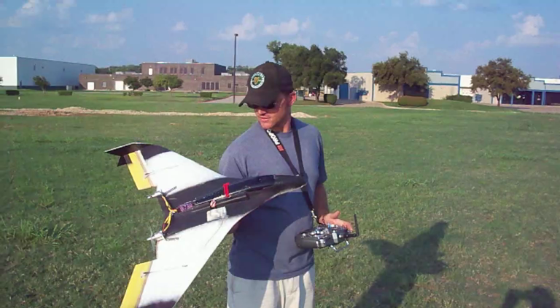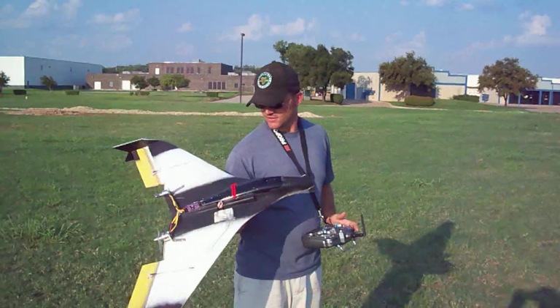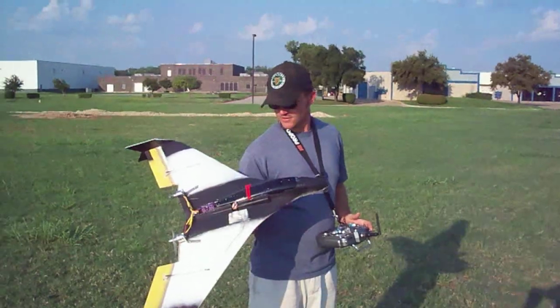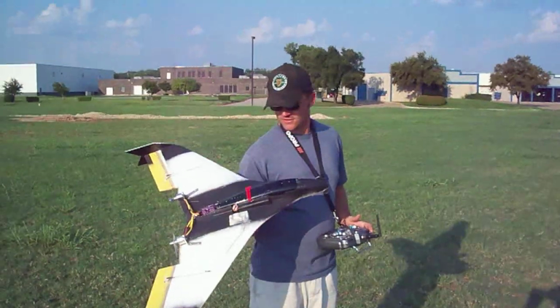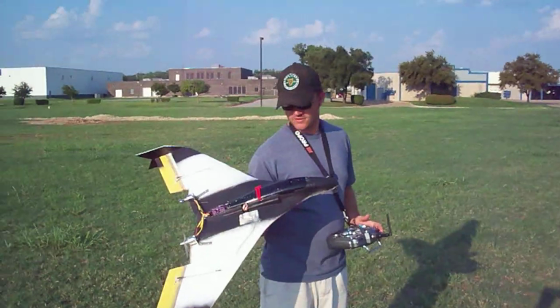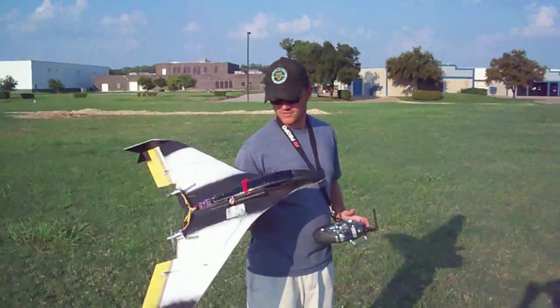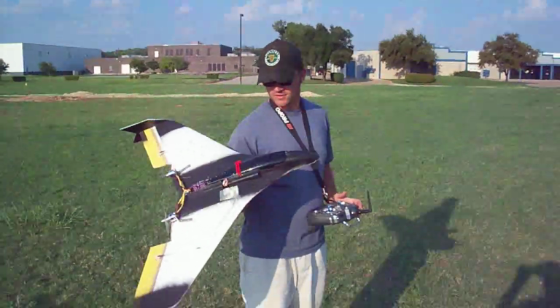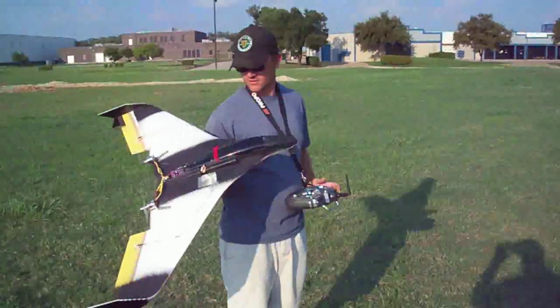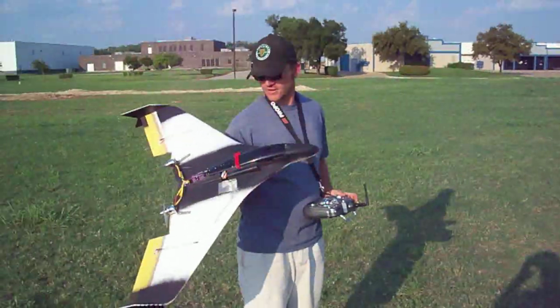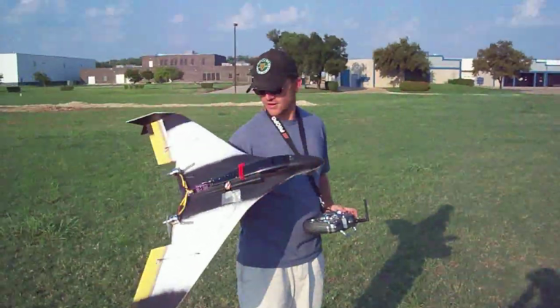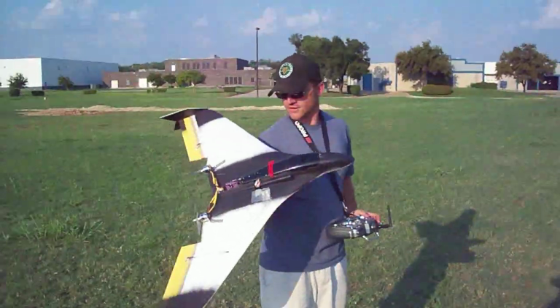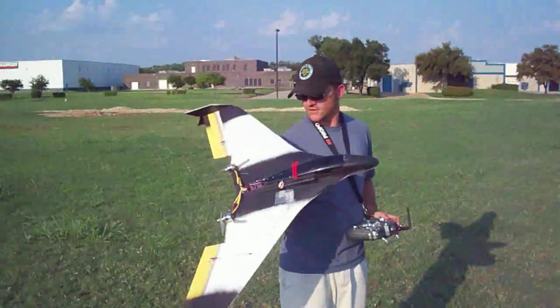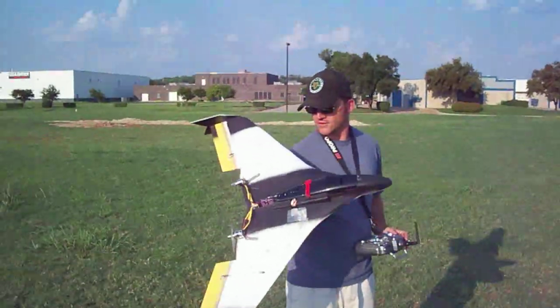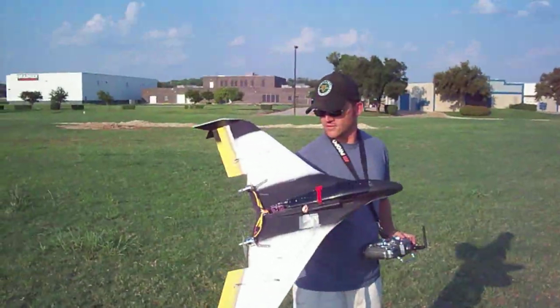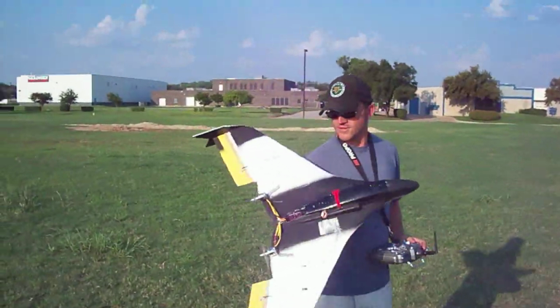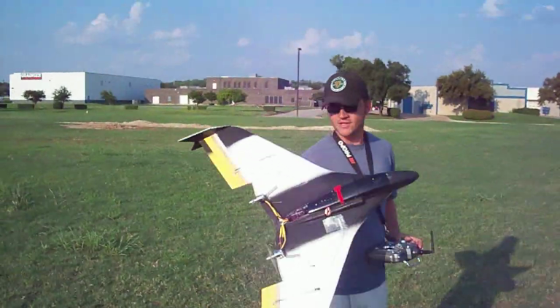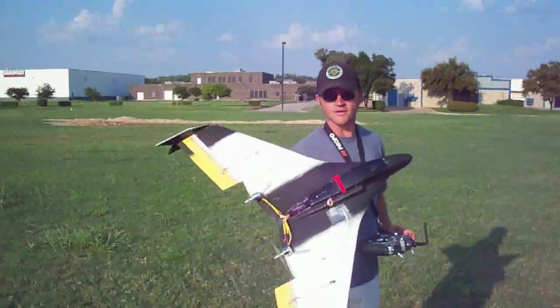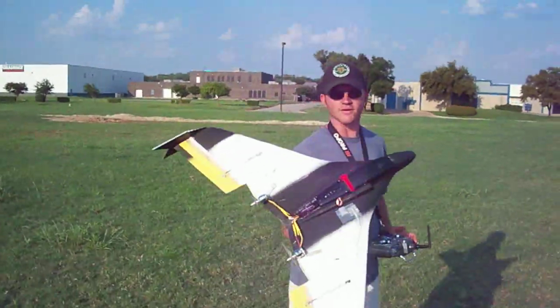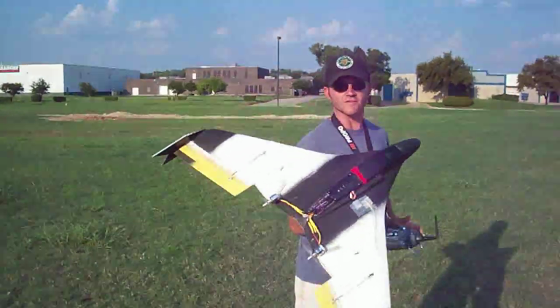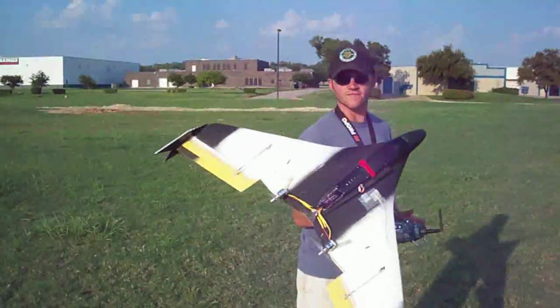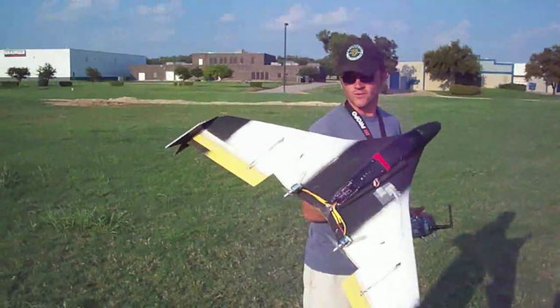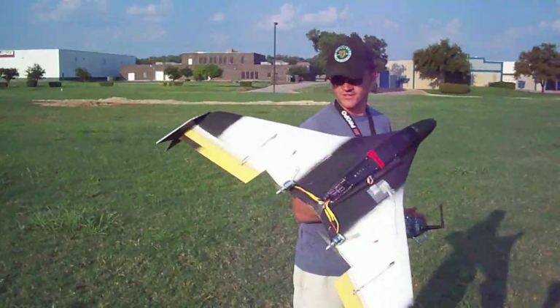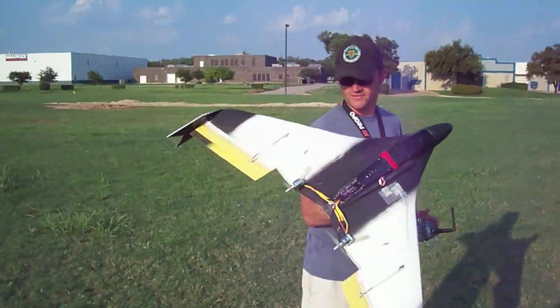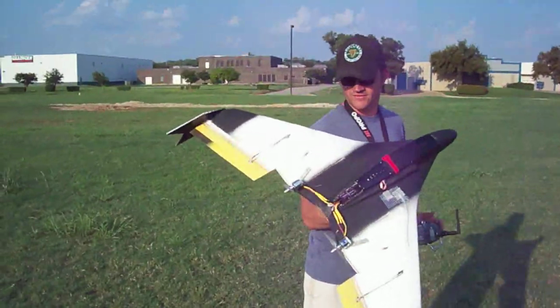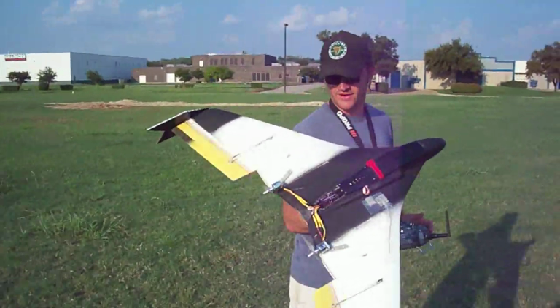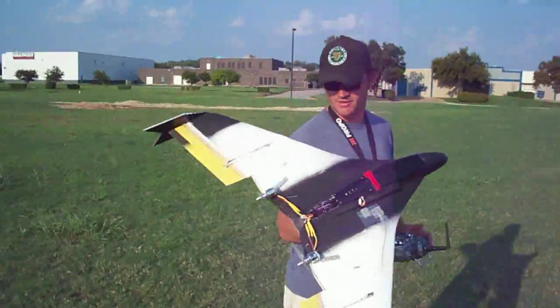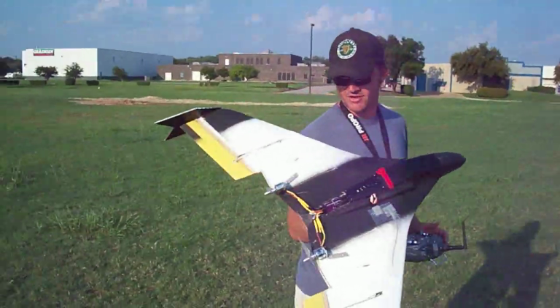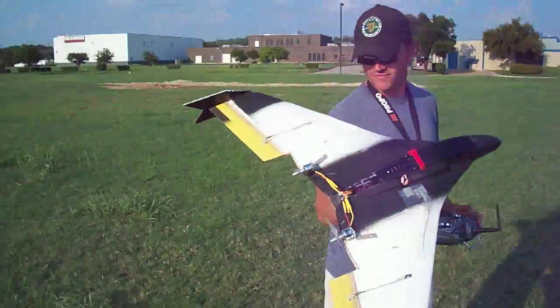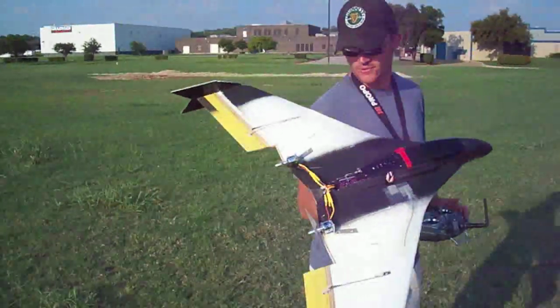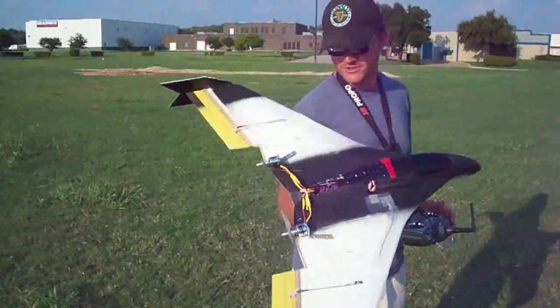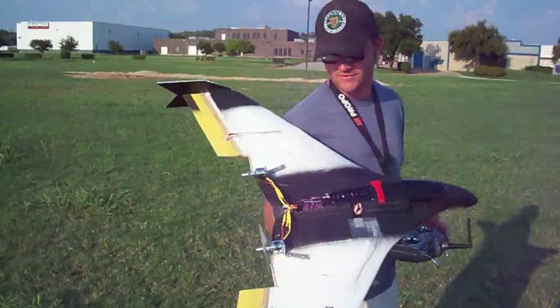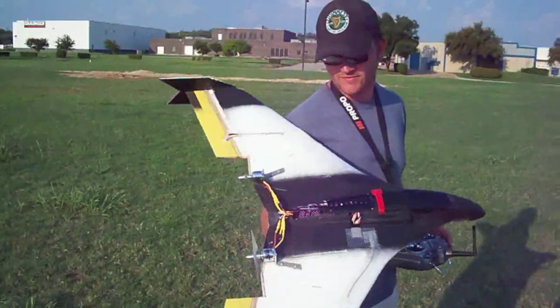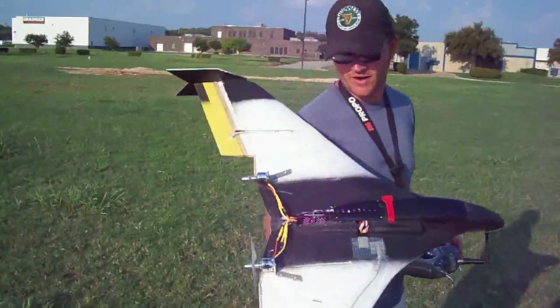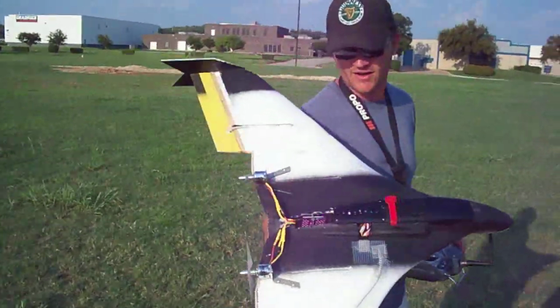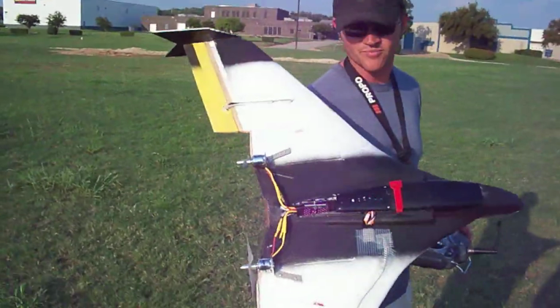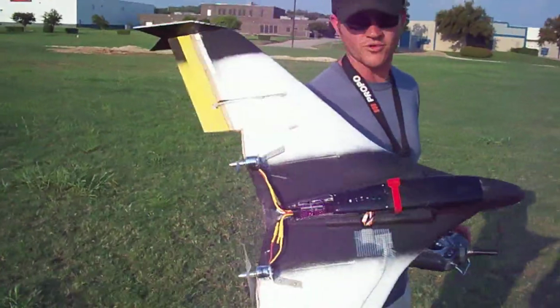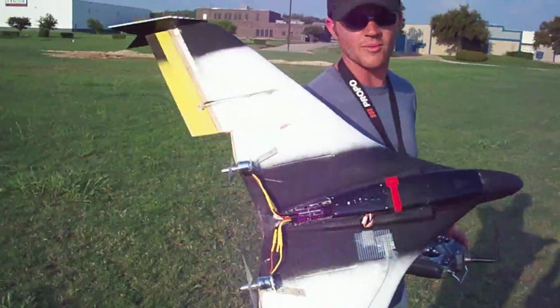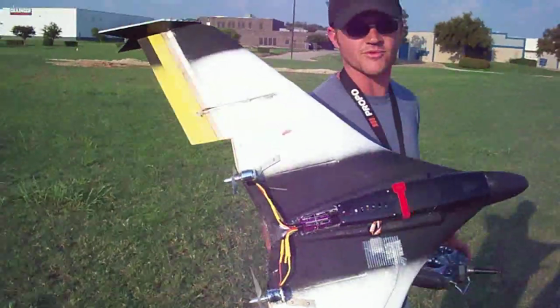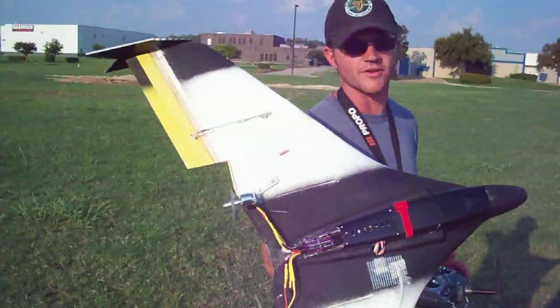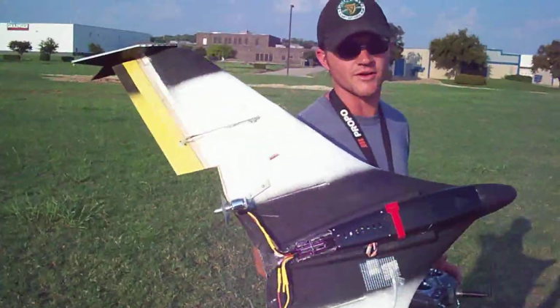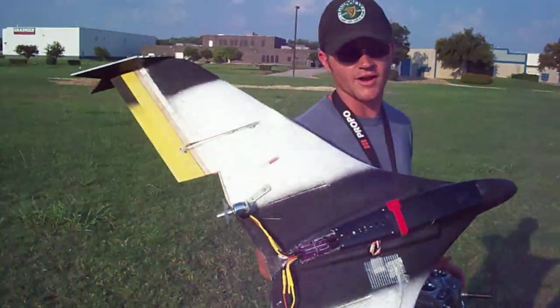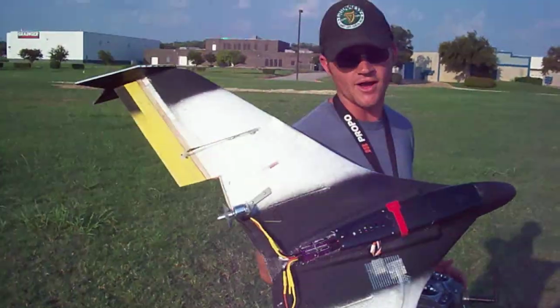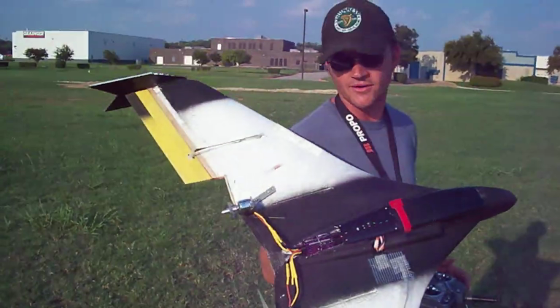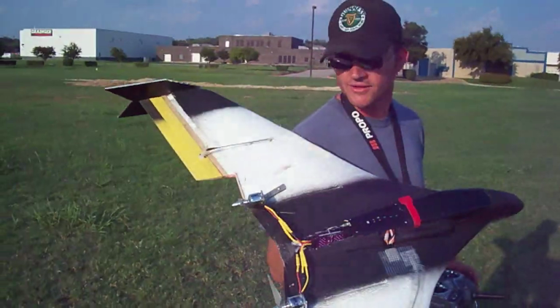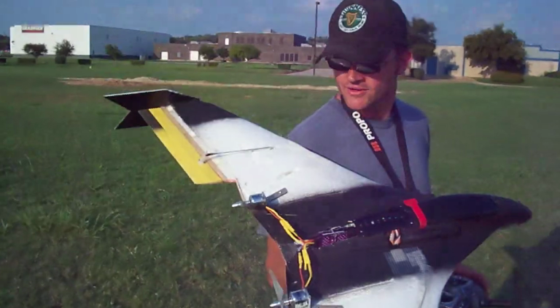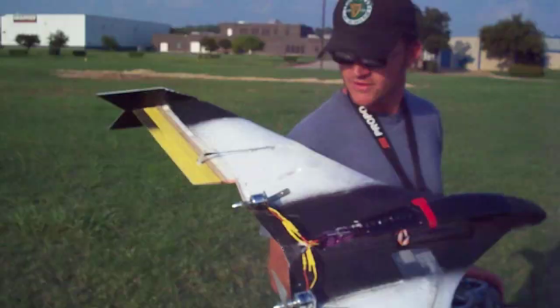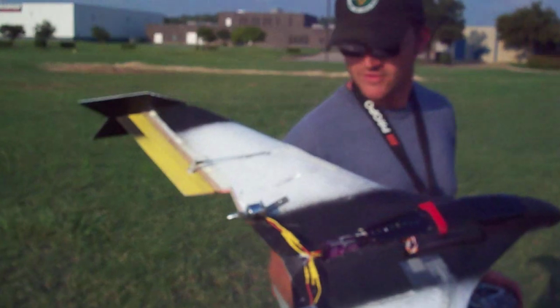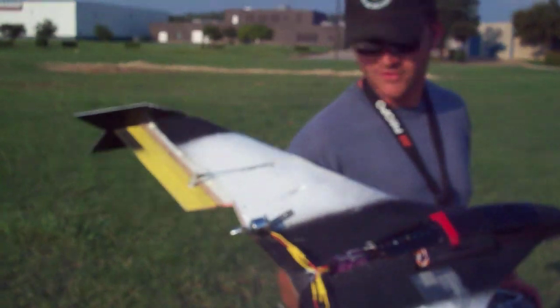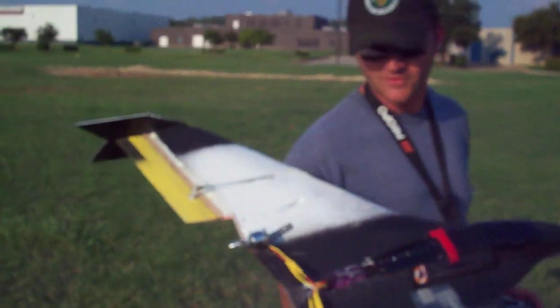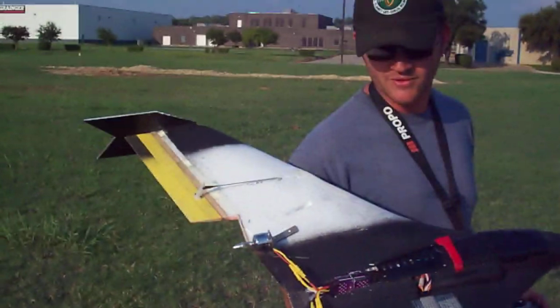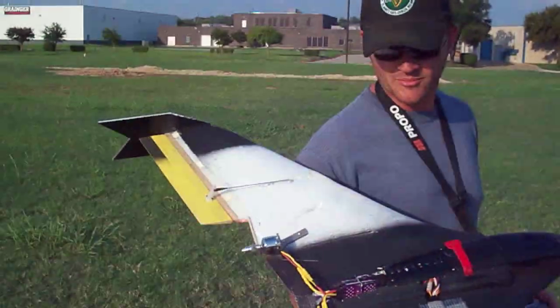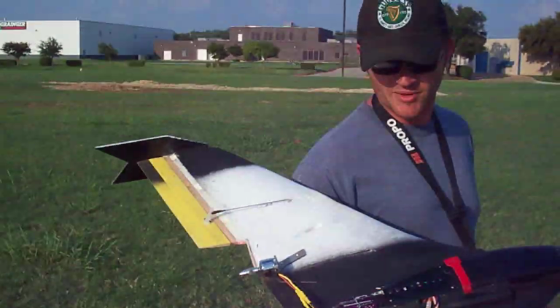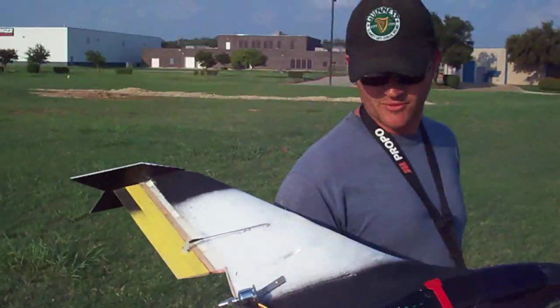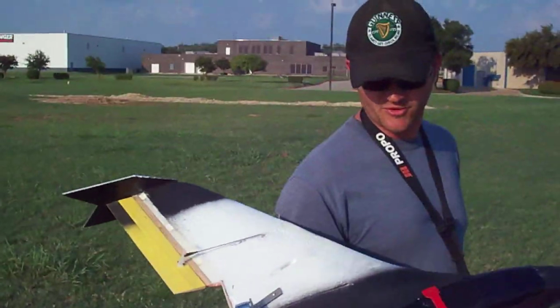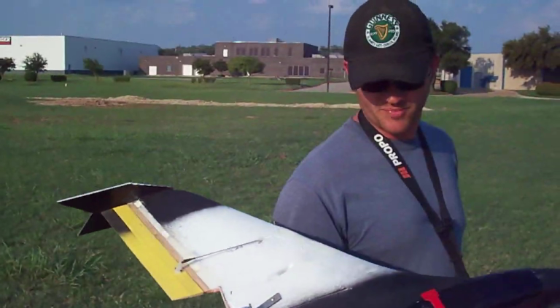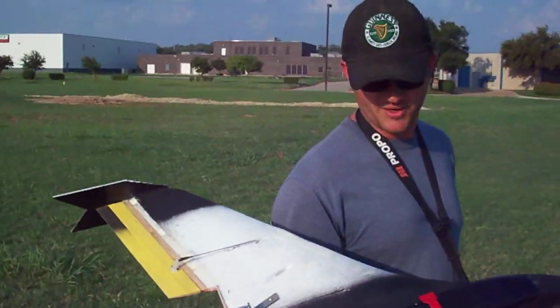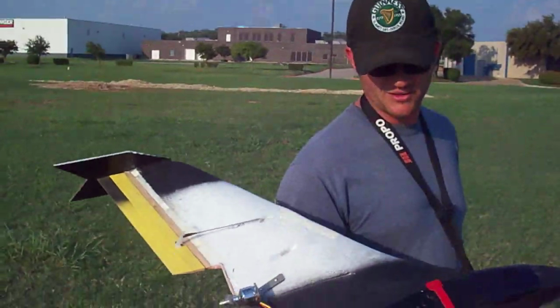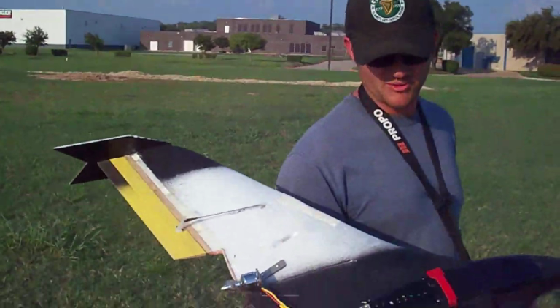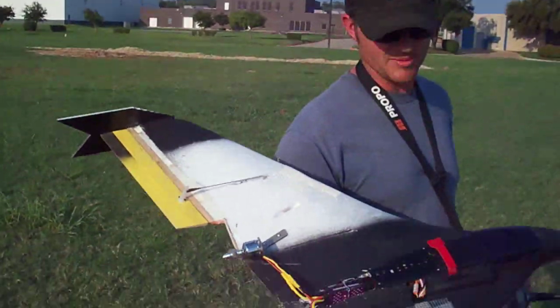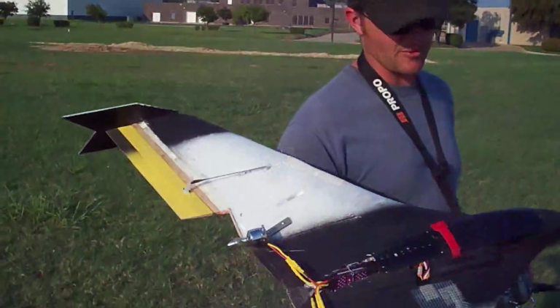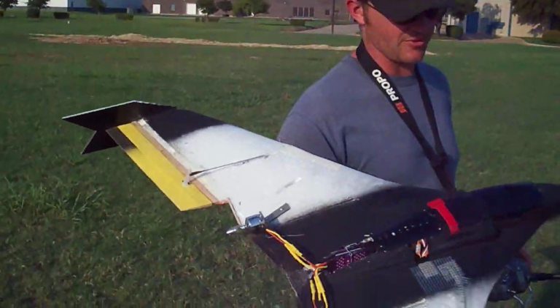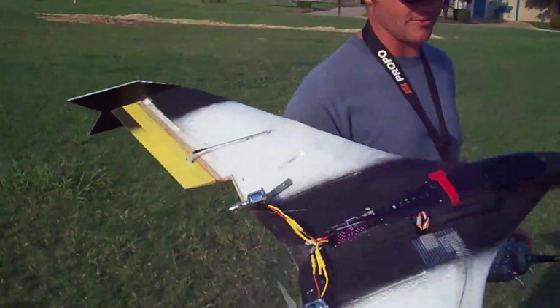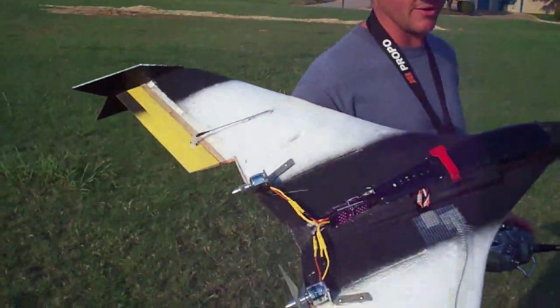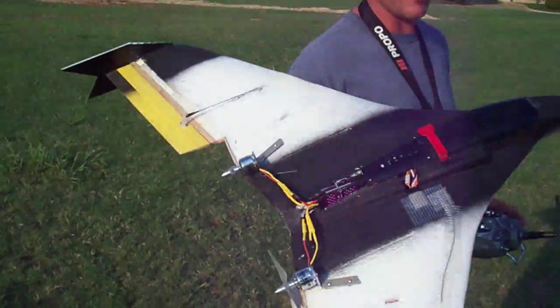We've got the 4.75x4.75 props on here now — a little bit more speed, a little bit more thrust.